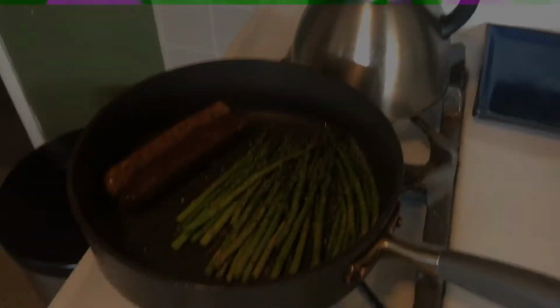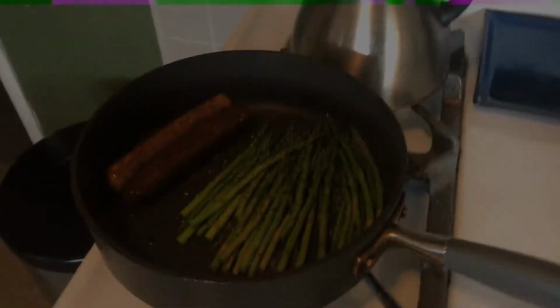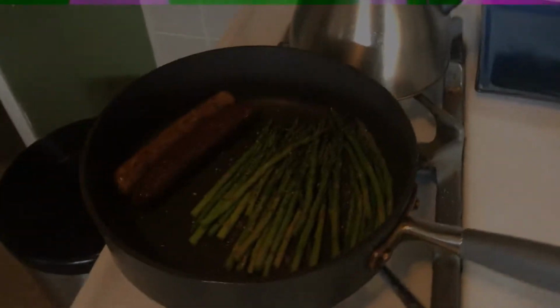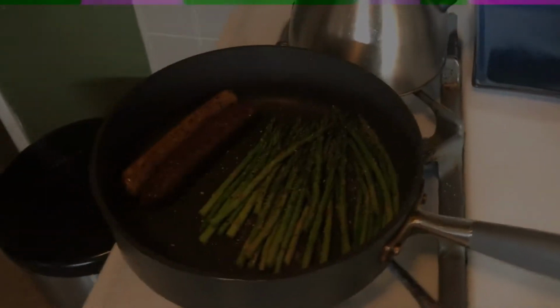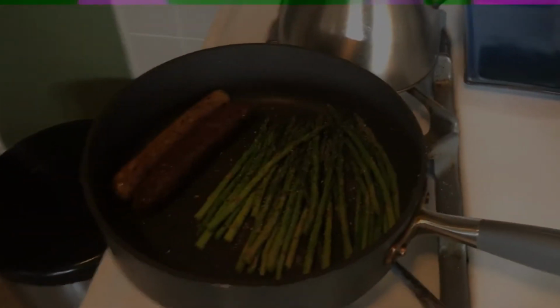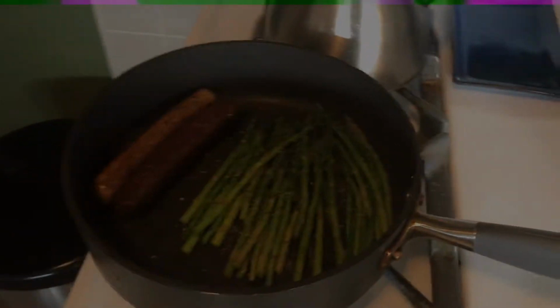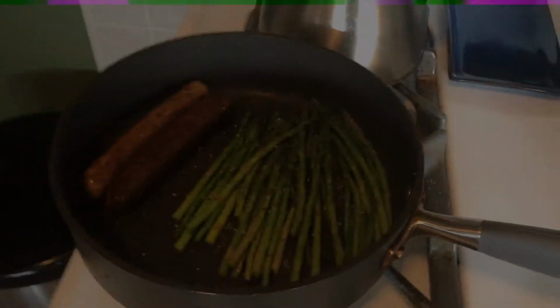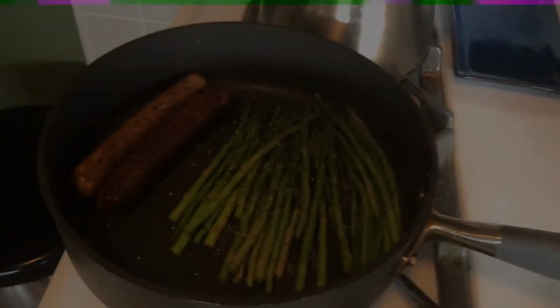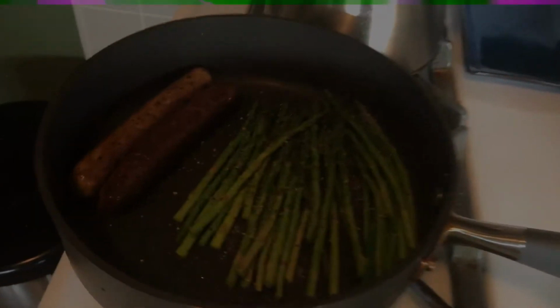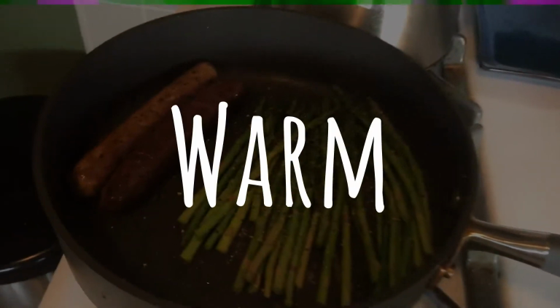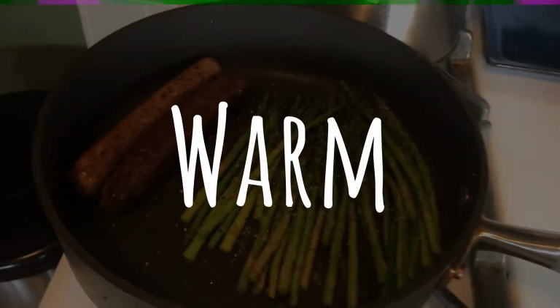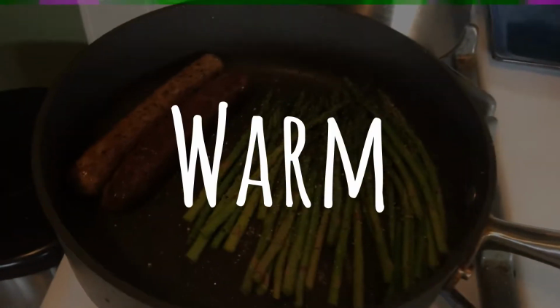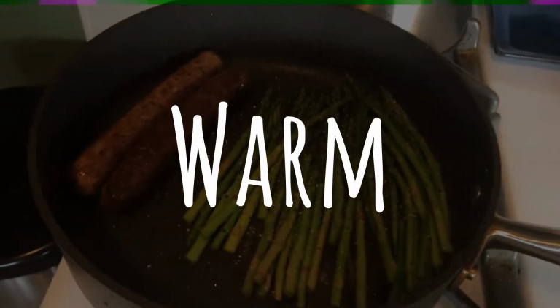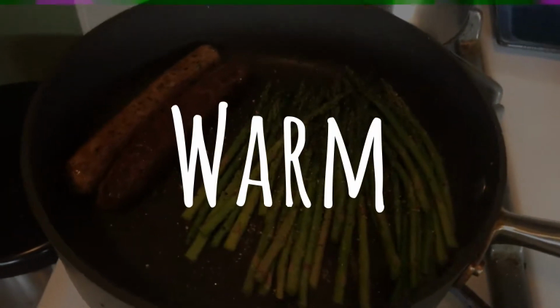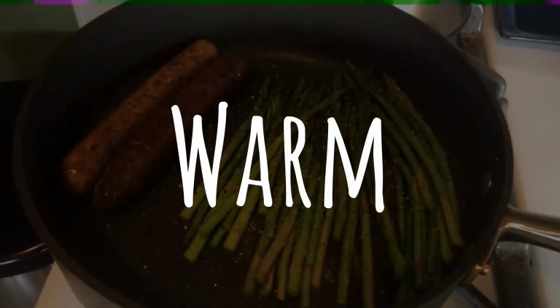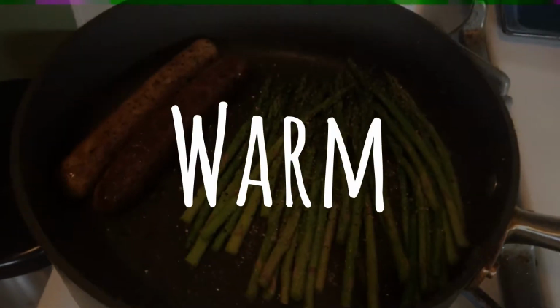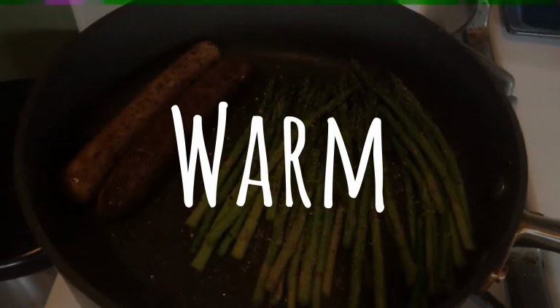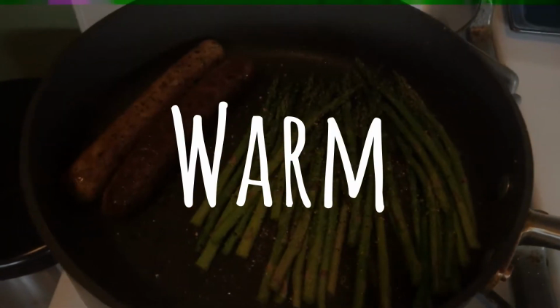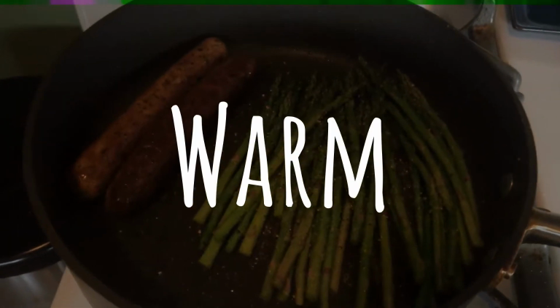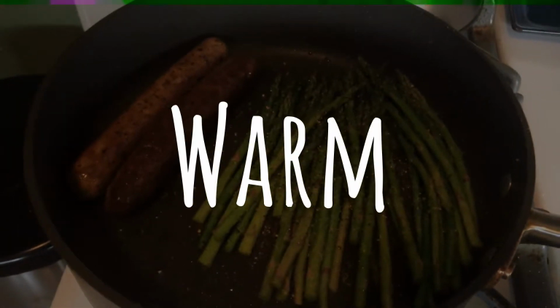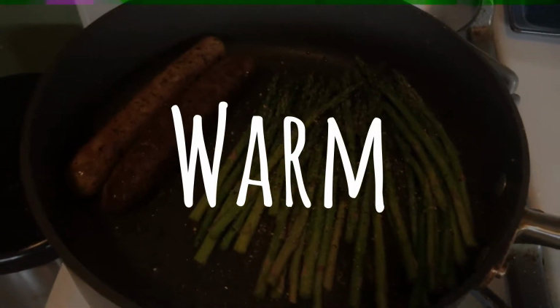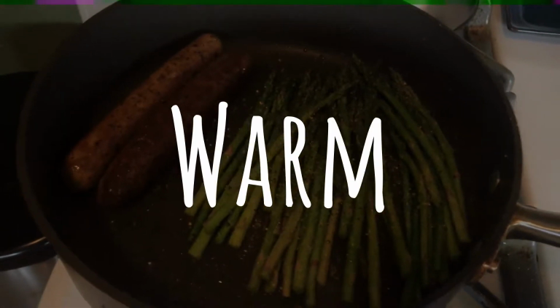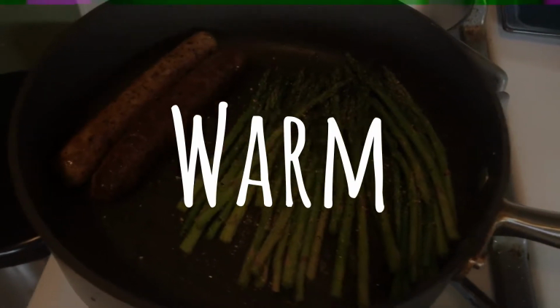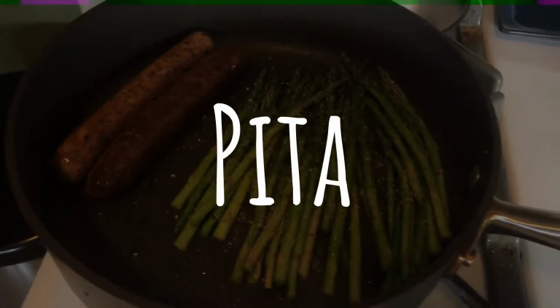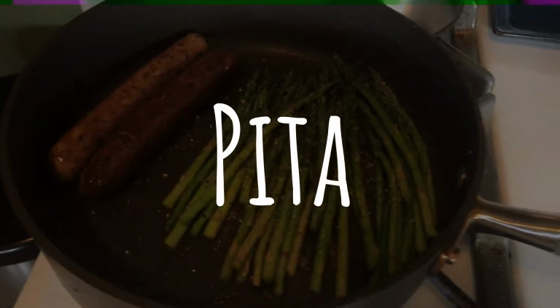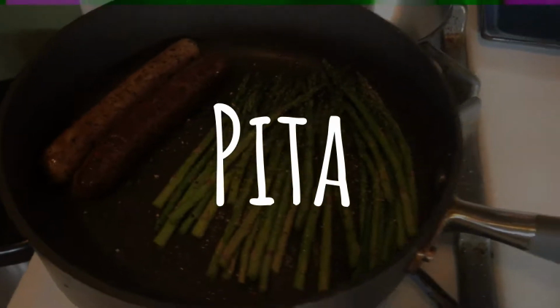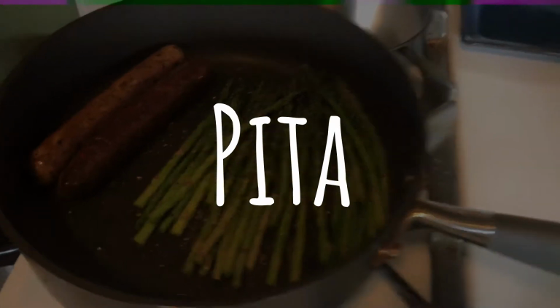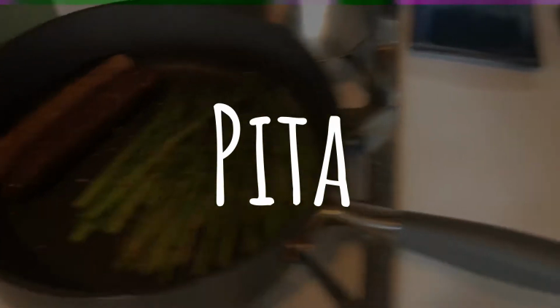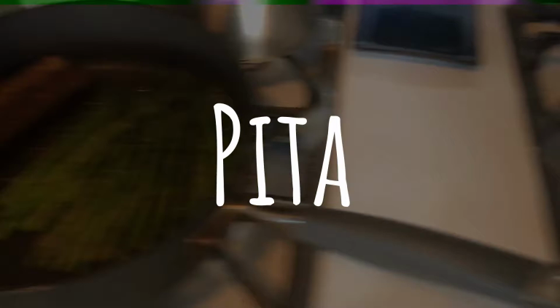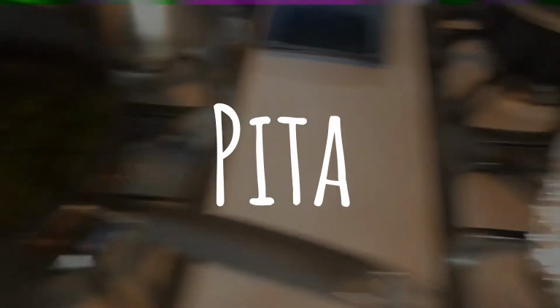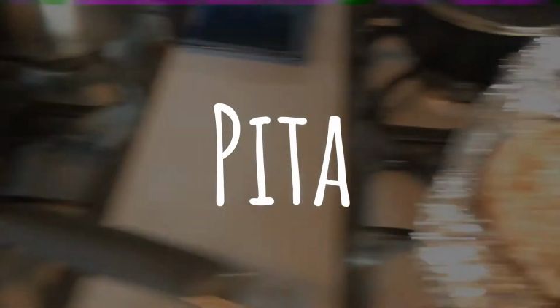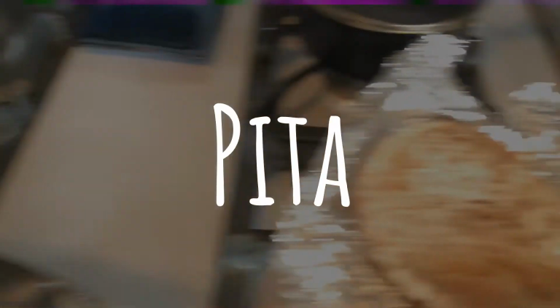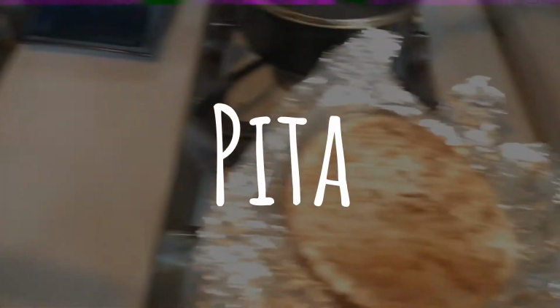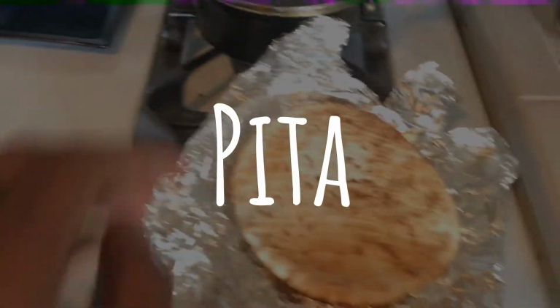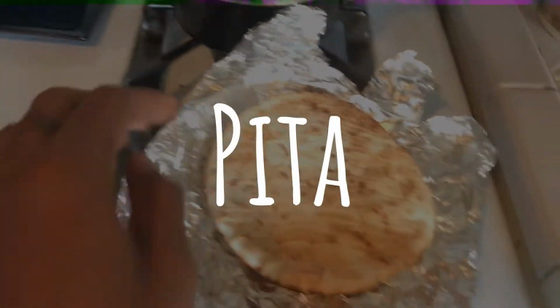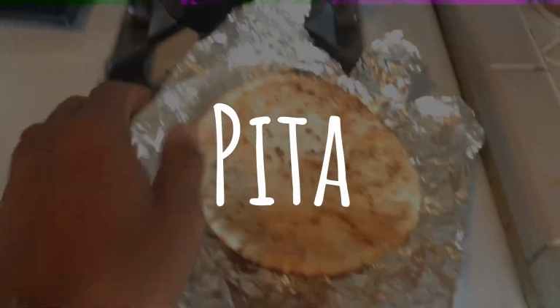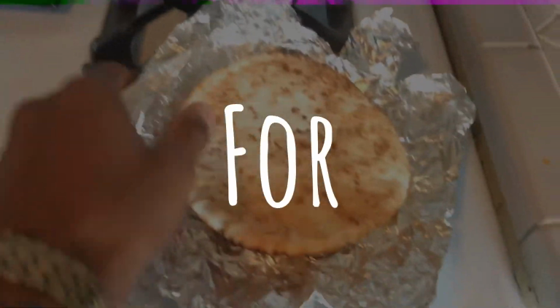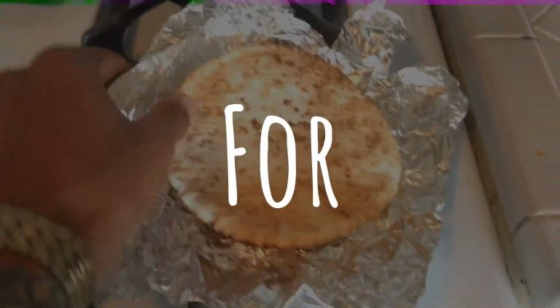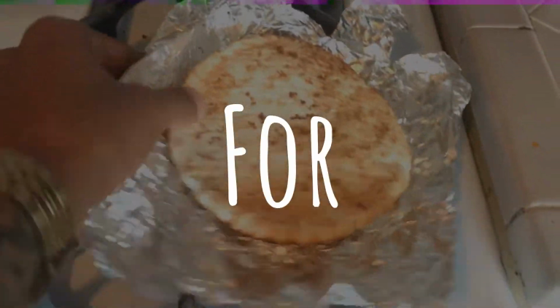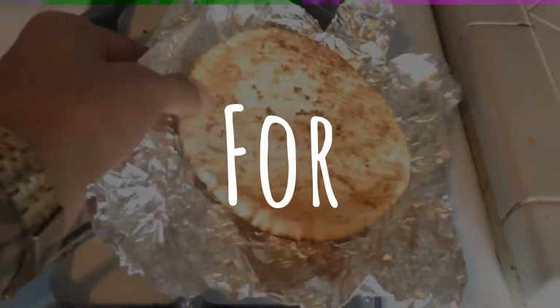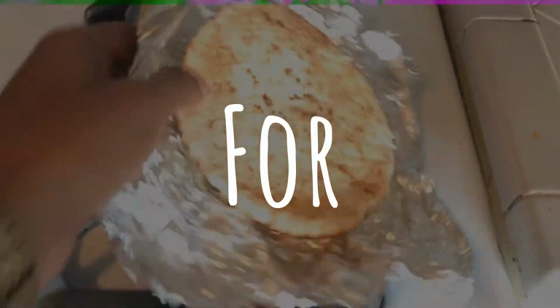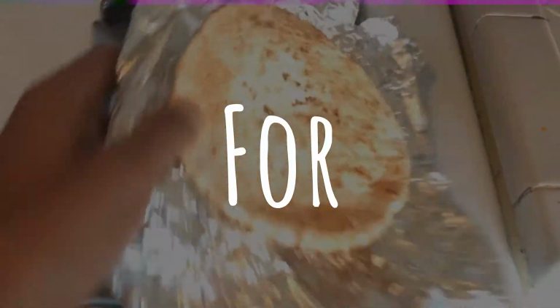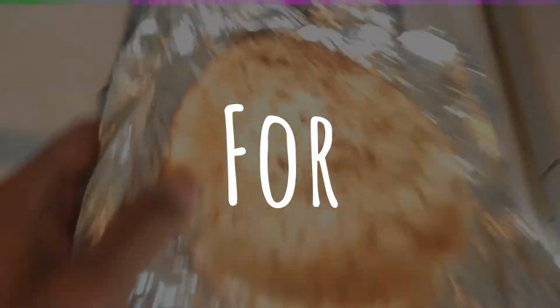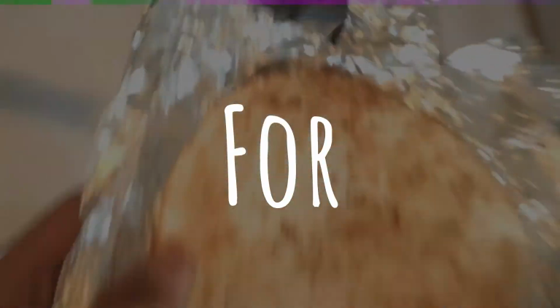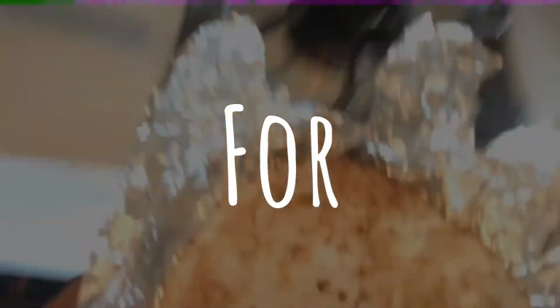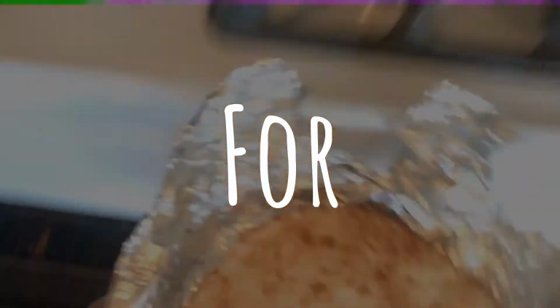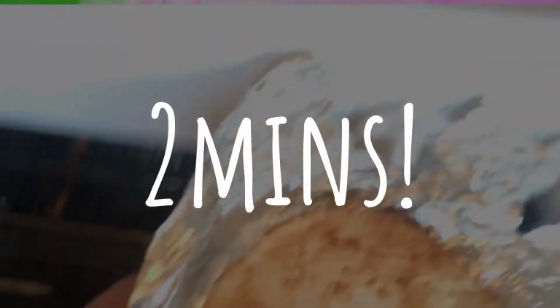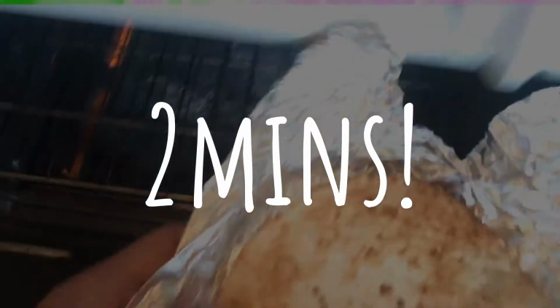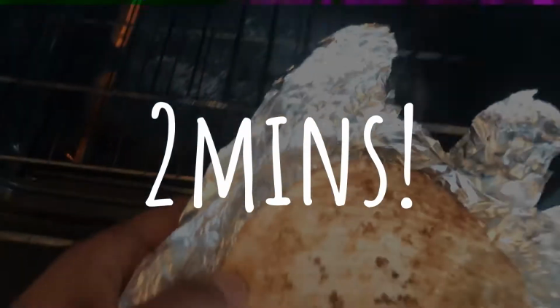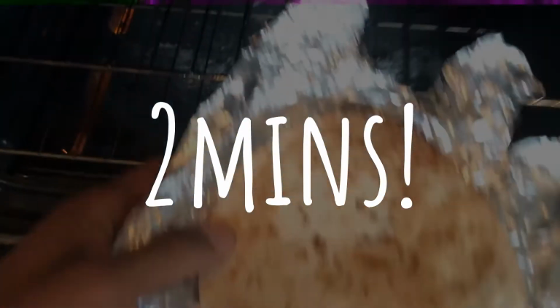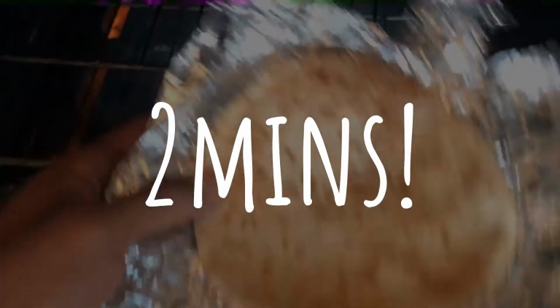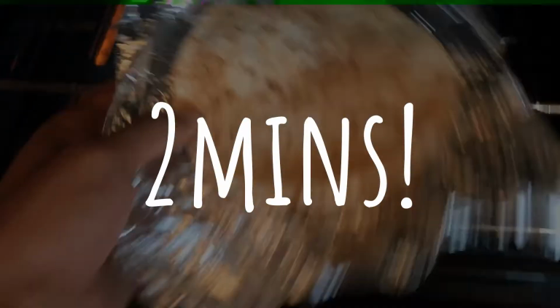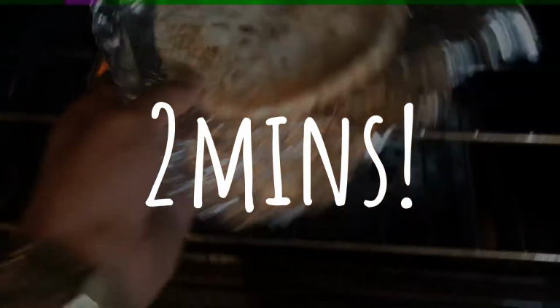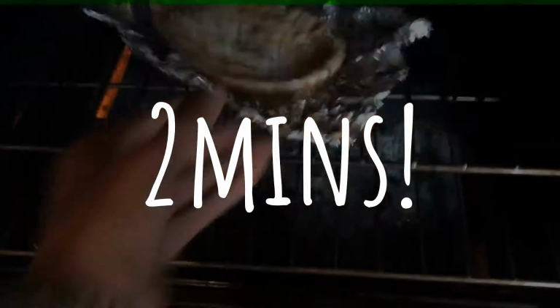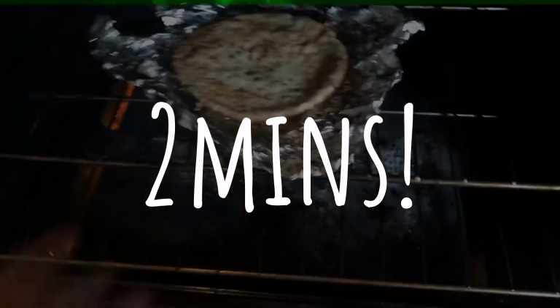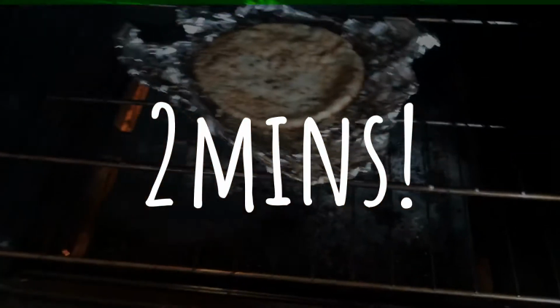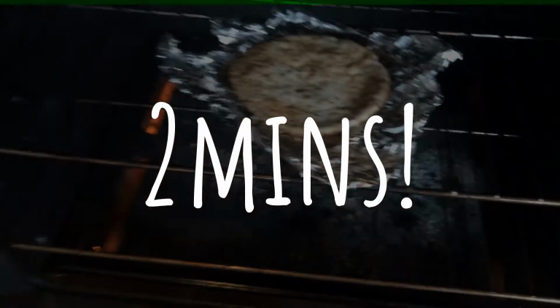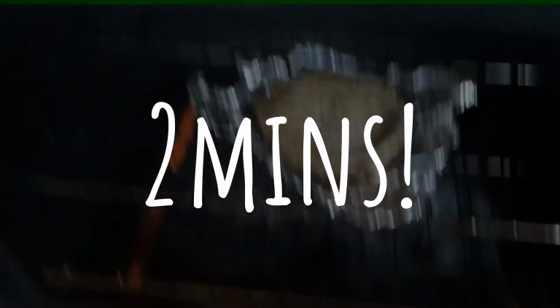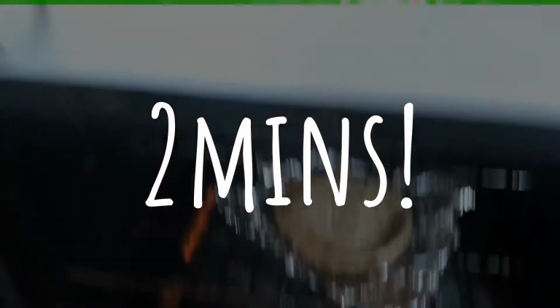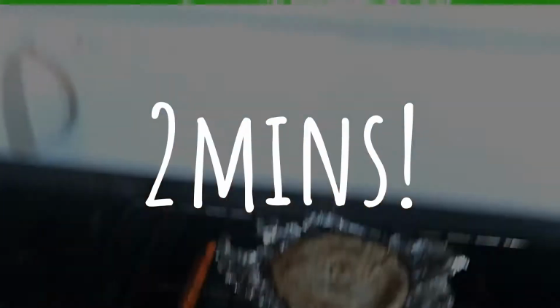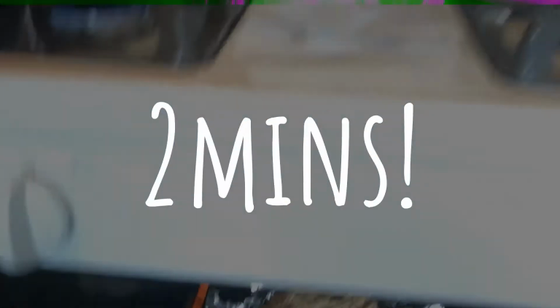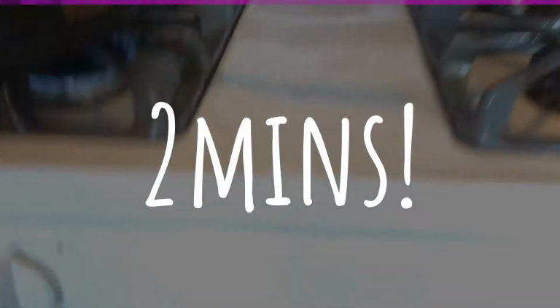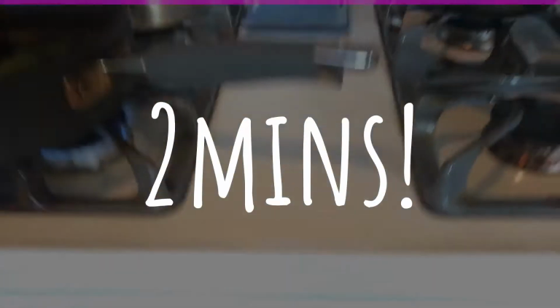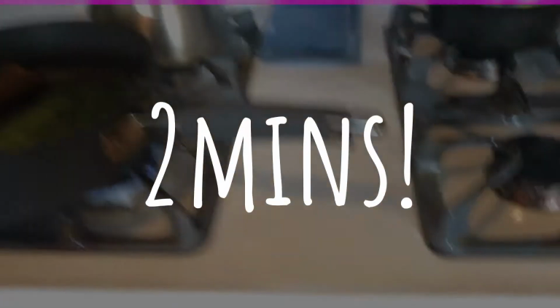Alright, so the asparagus has been cooking for about two minutes. I put some salt and pepper on that, and now I'm putting the pita bread in the oven for maybe two minutes.